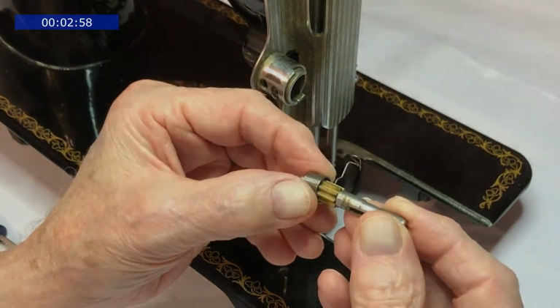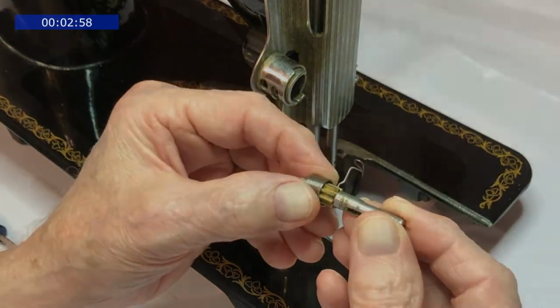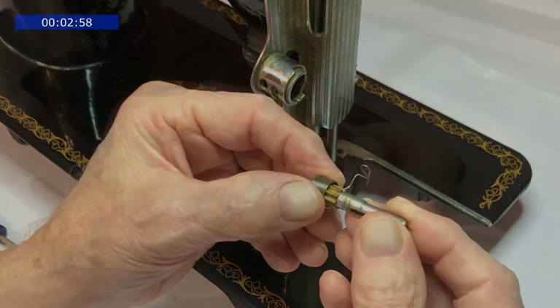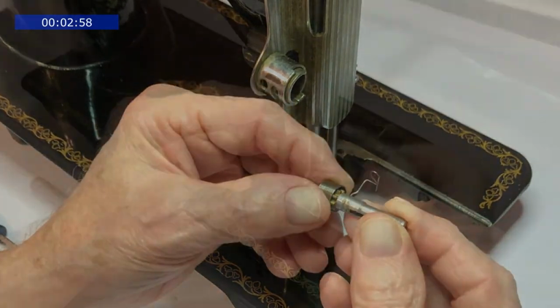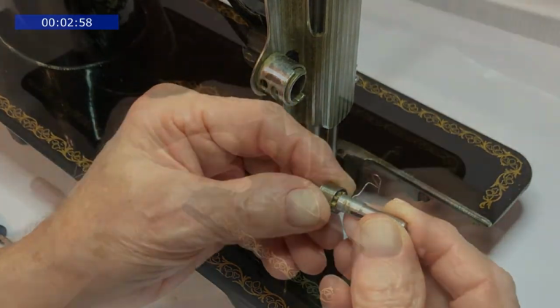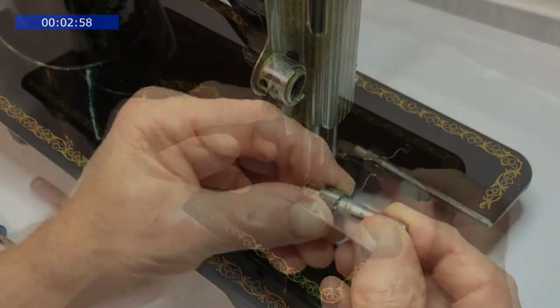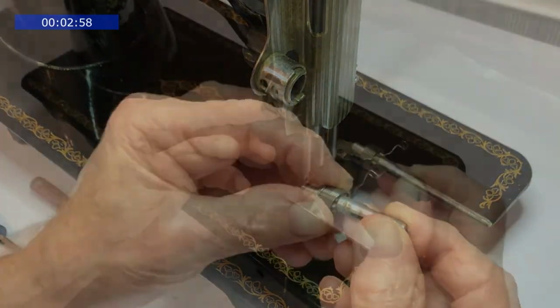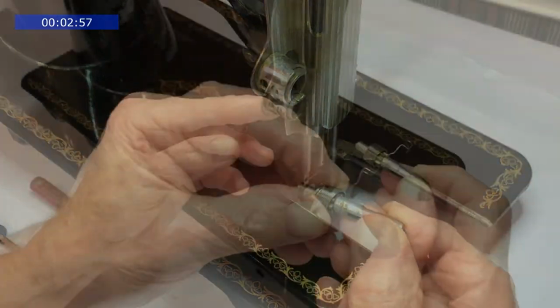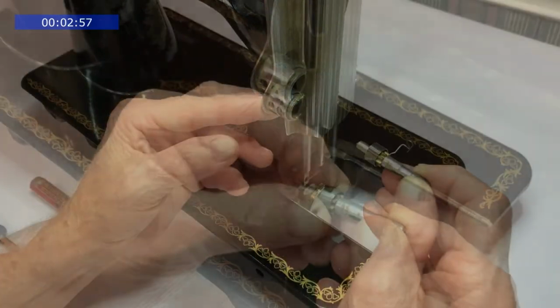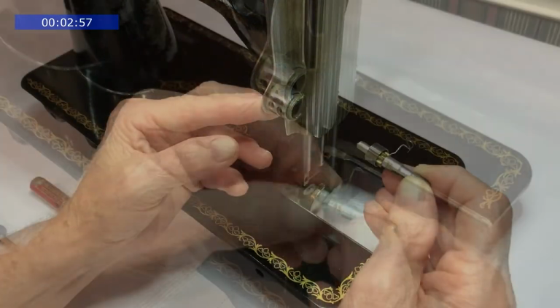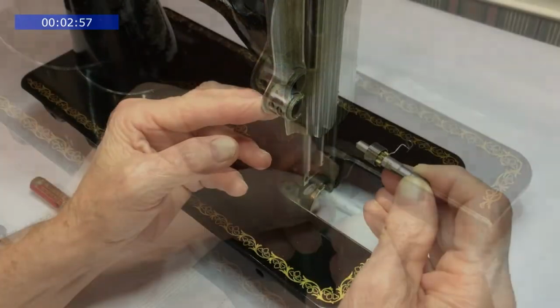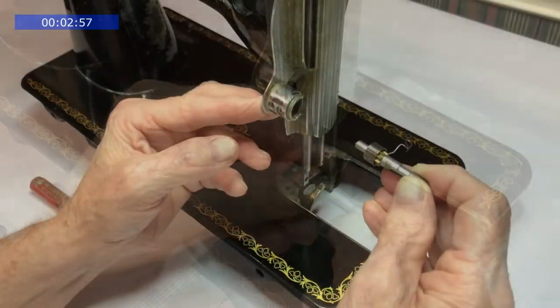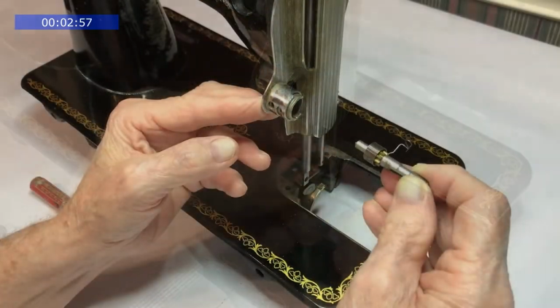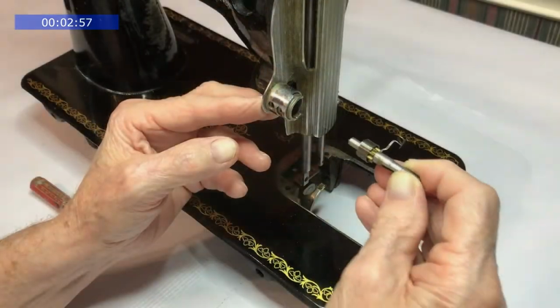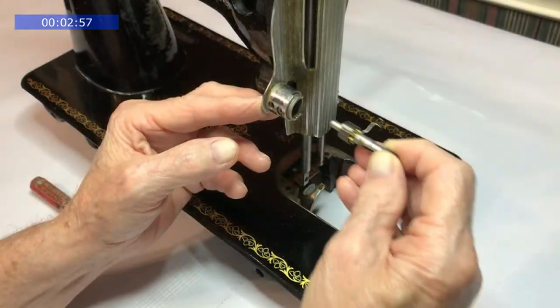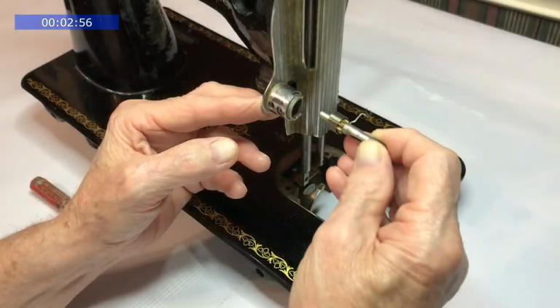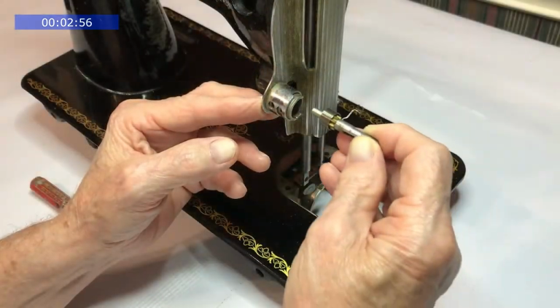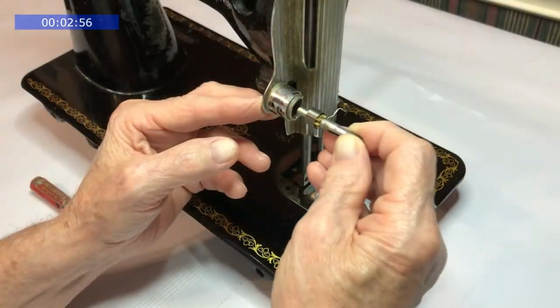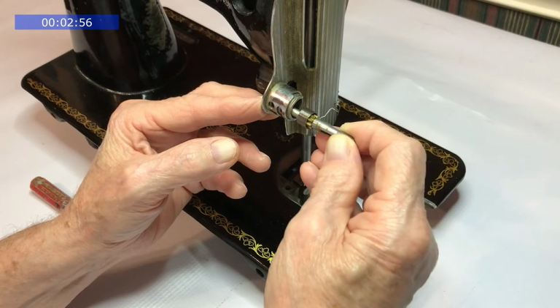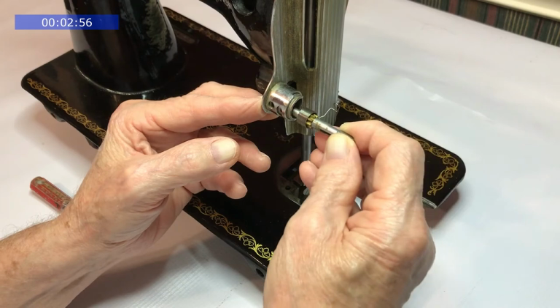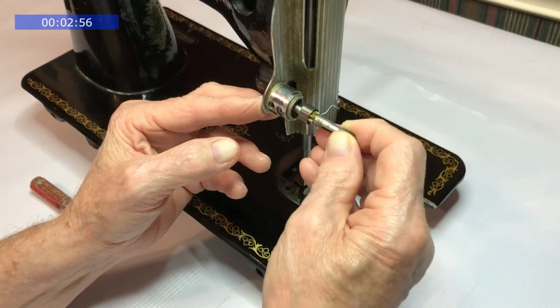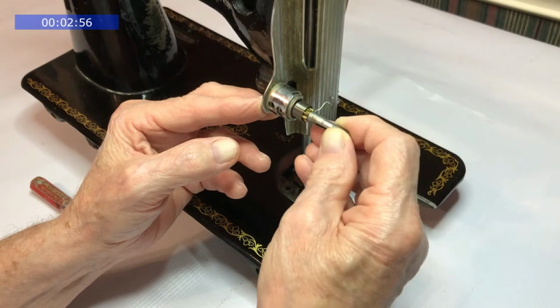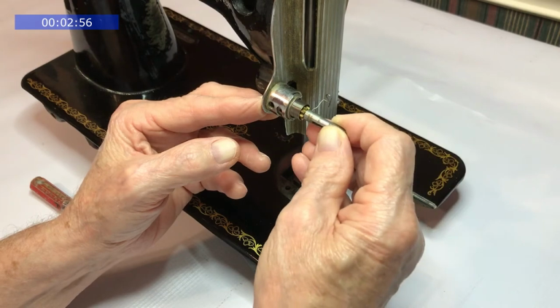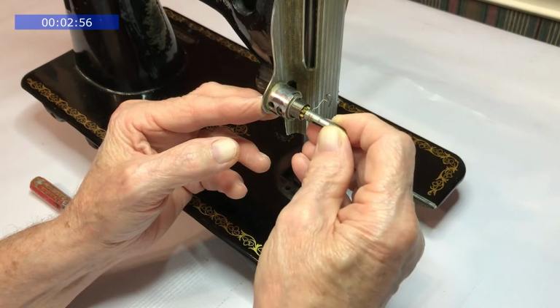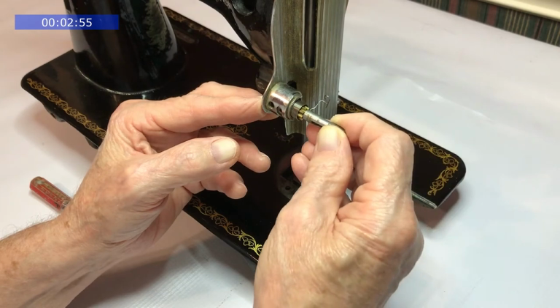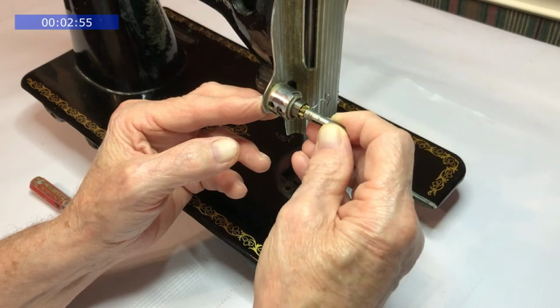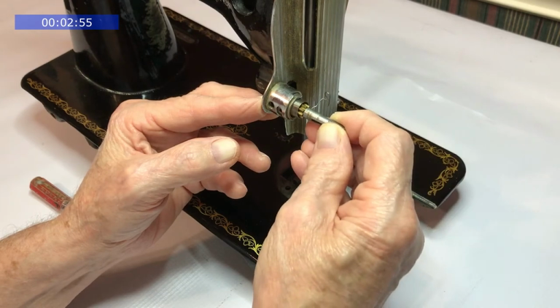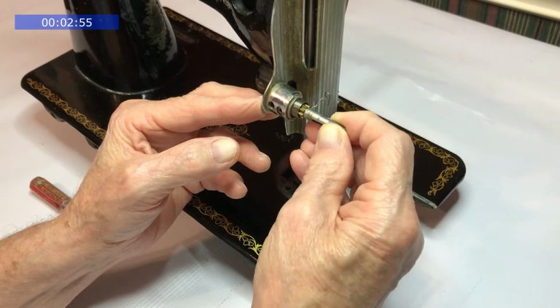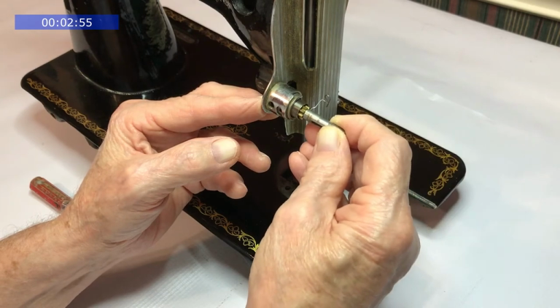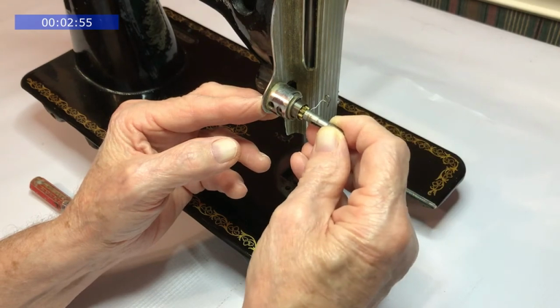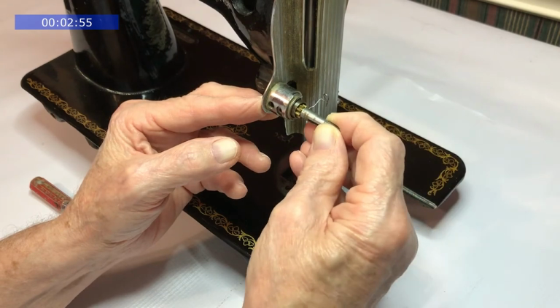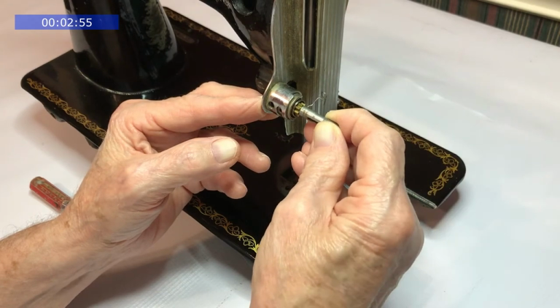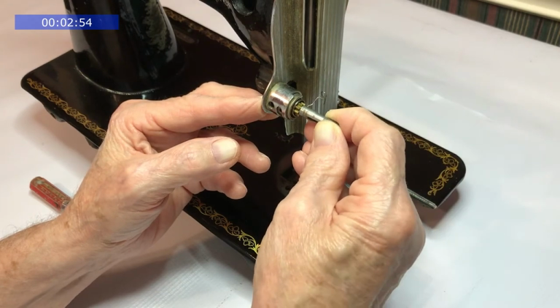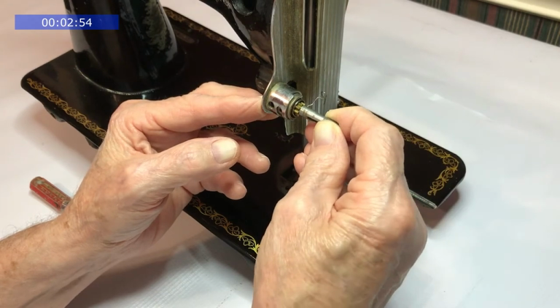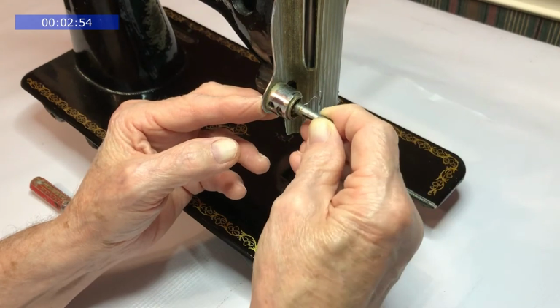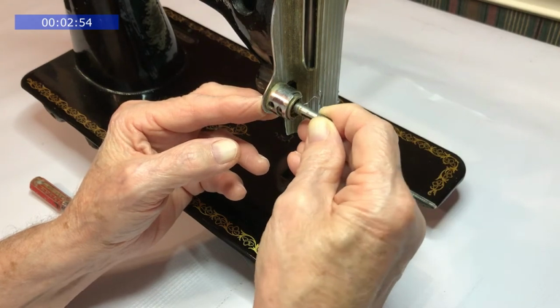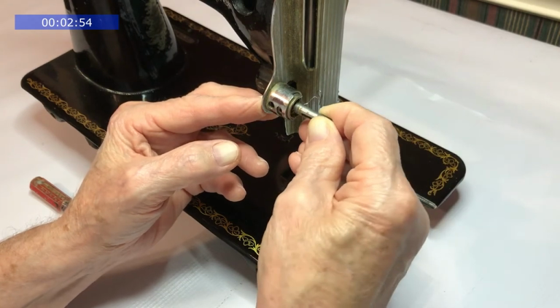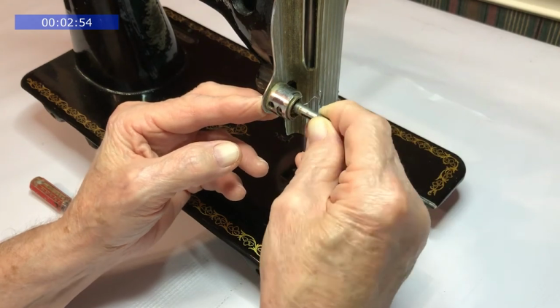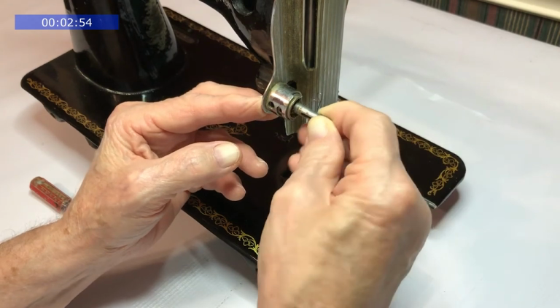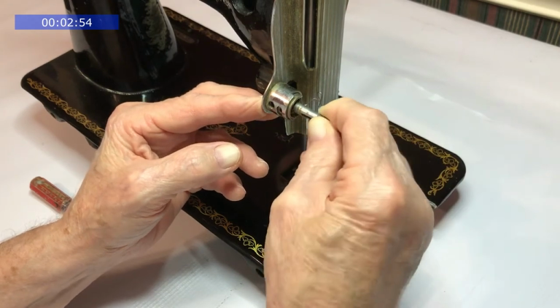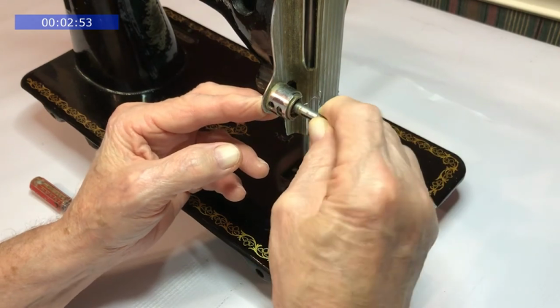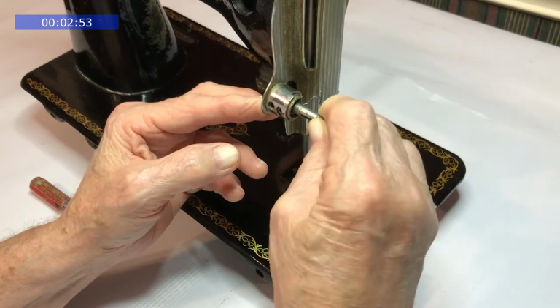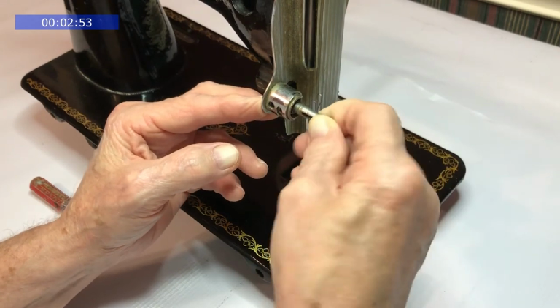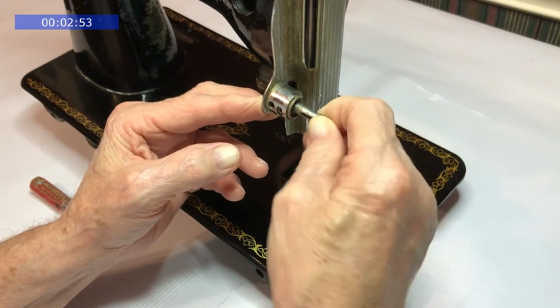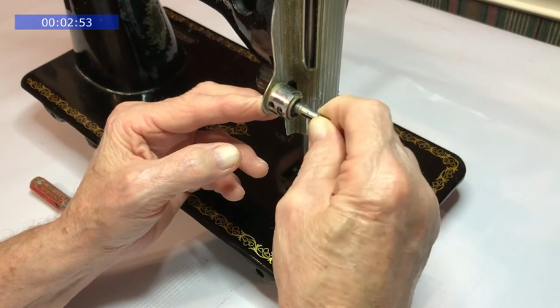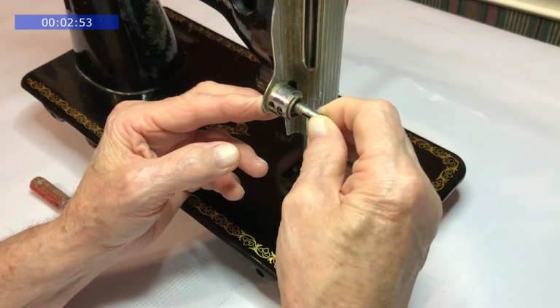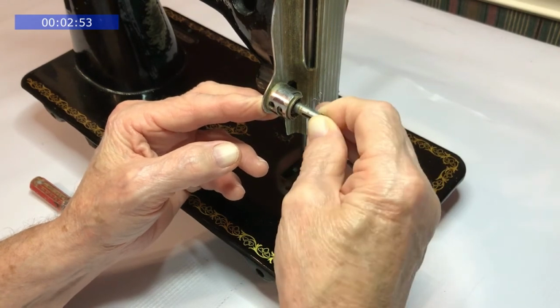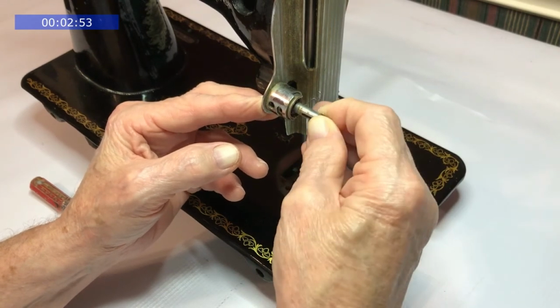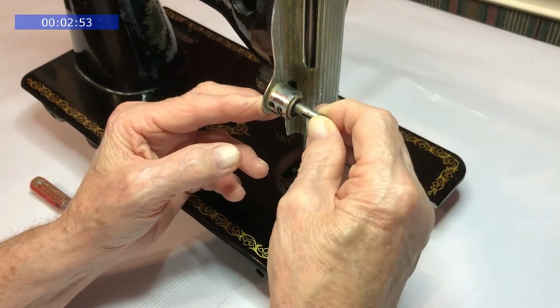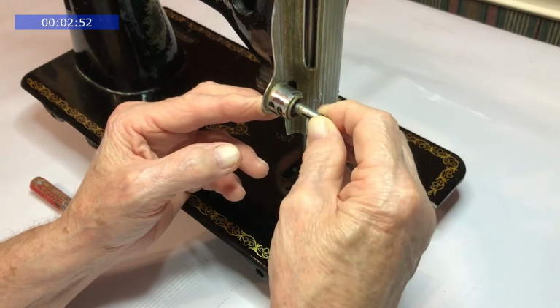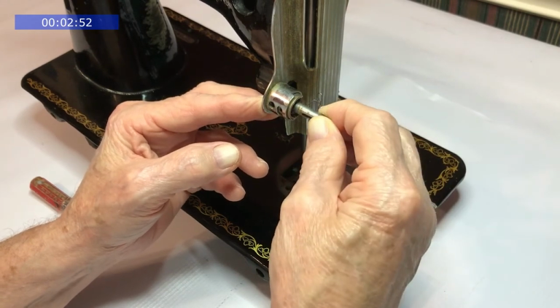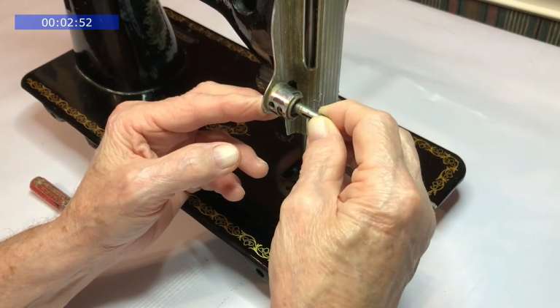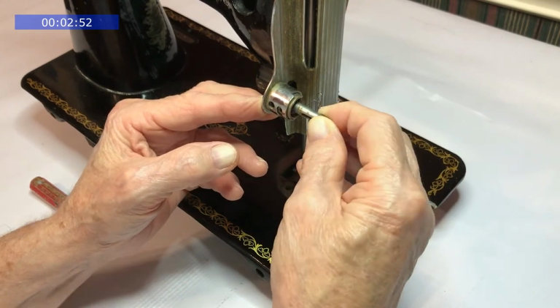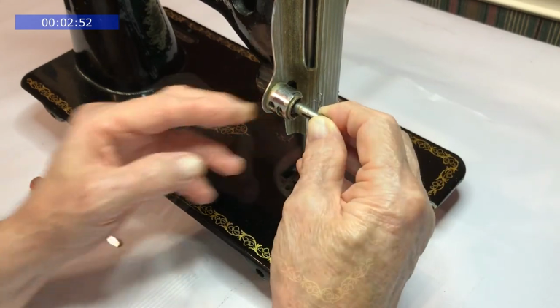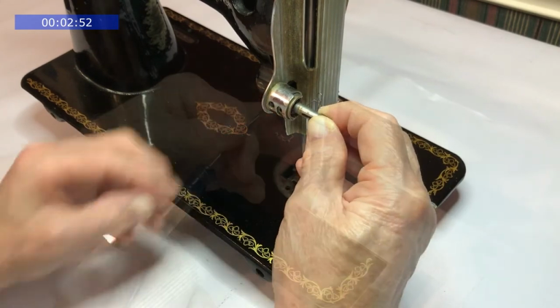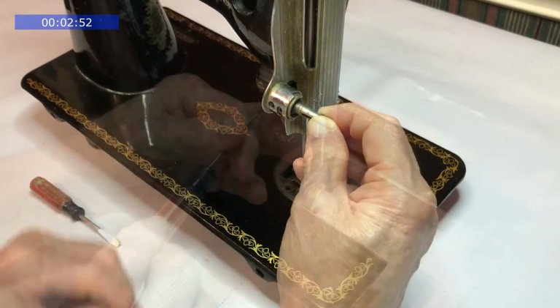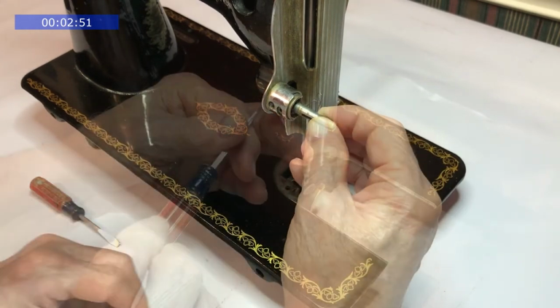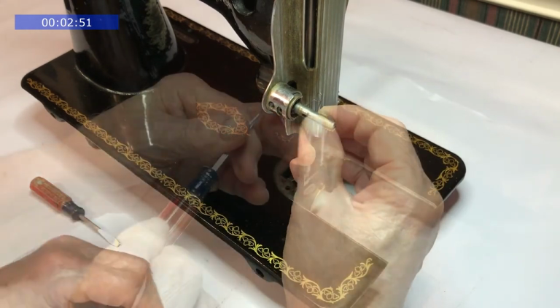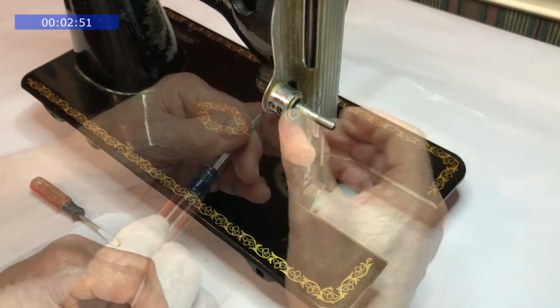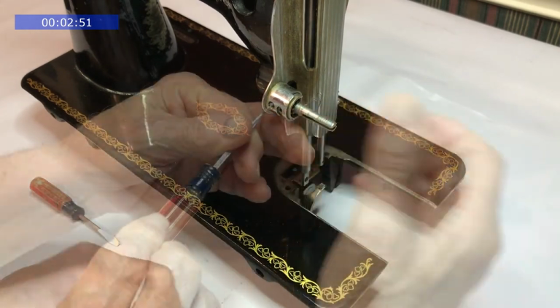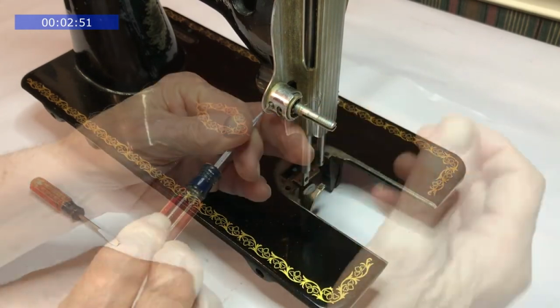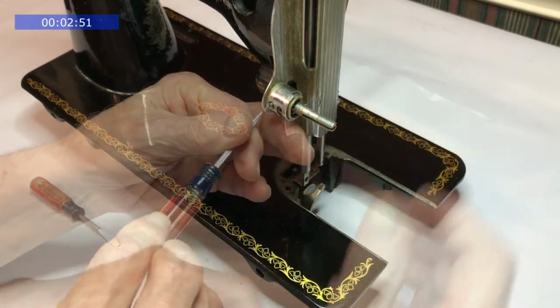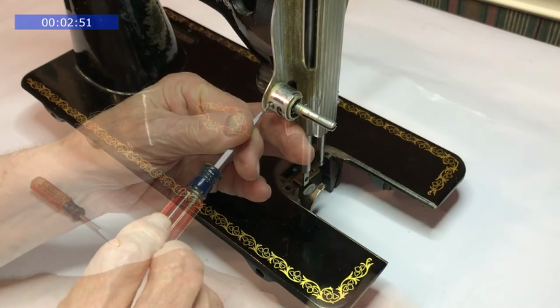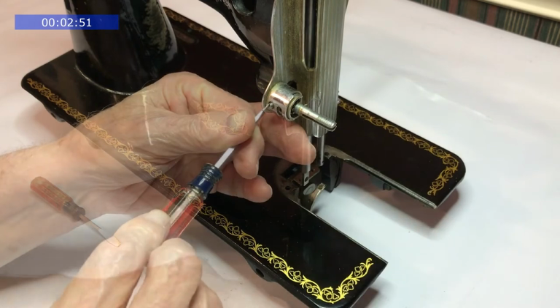Slide the tension stud in and put the two screws in. The little one at the back holds the stud in place; the other one is used to adjust the thread take-up spring.